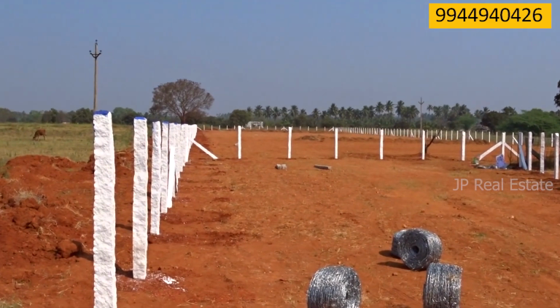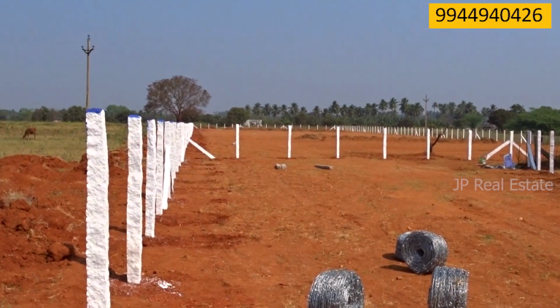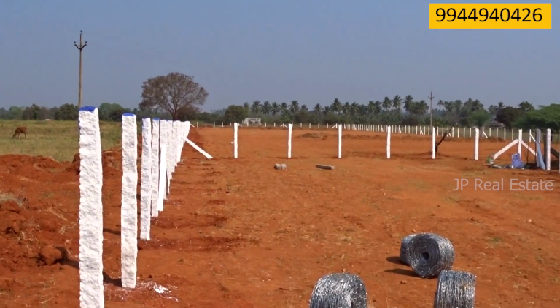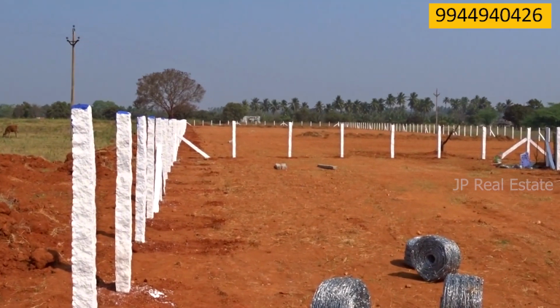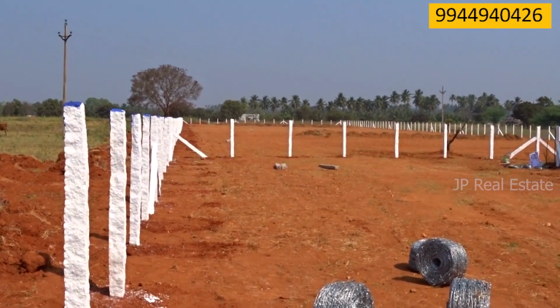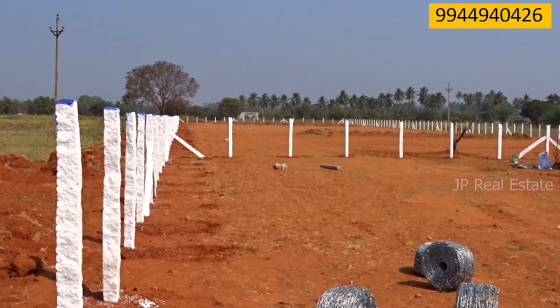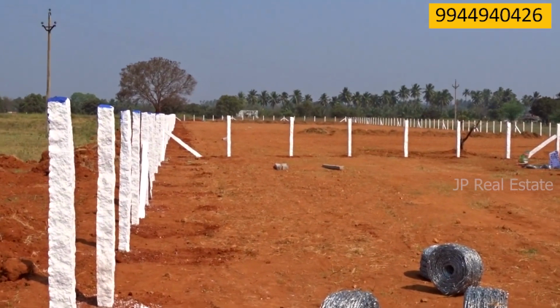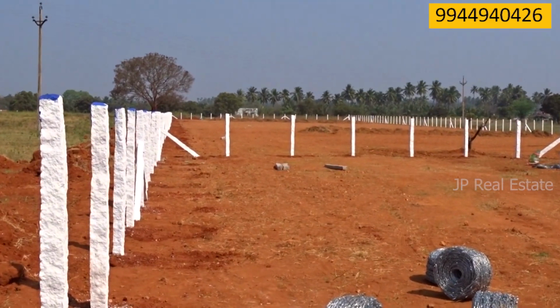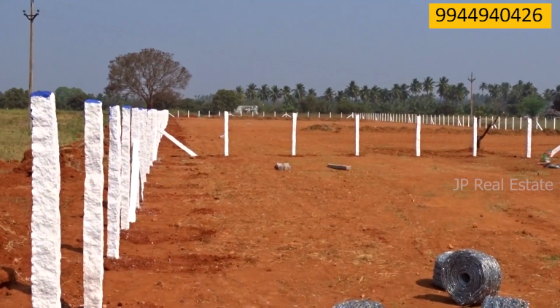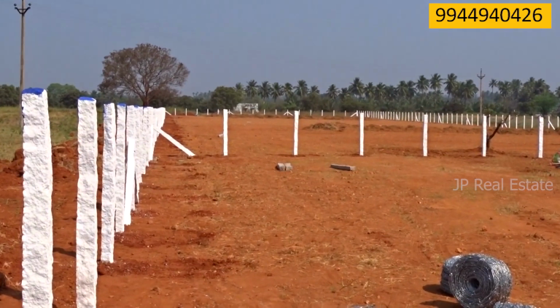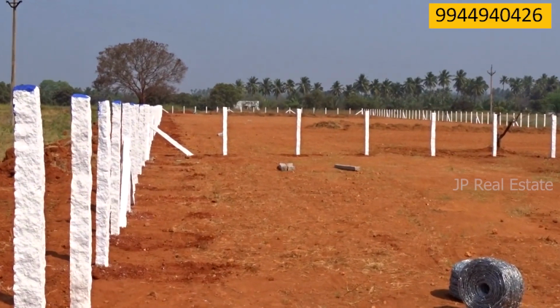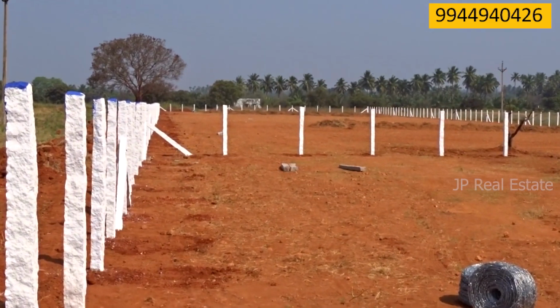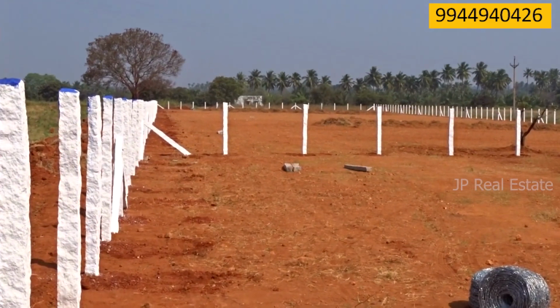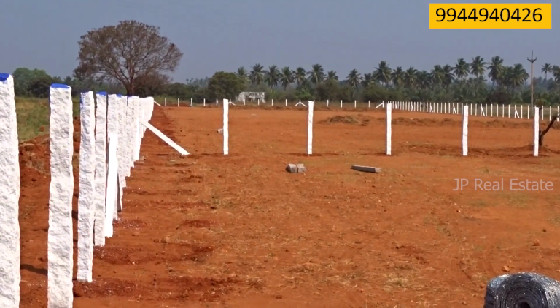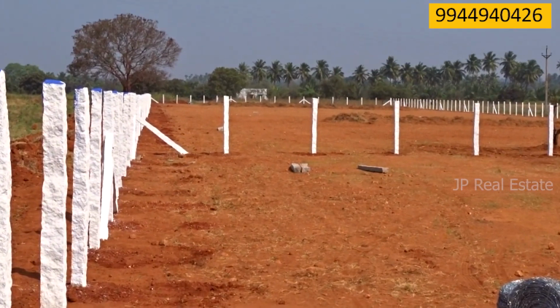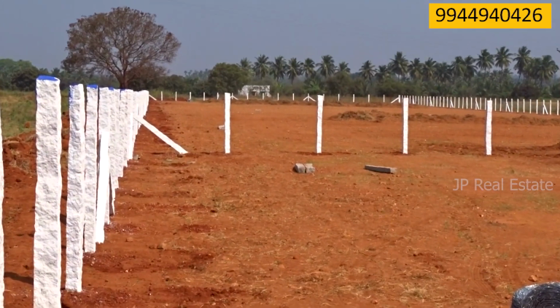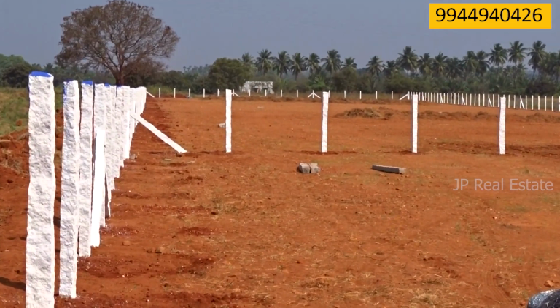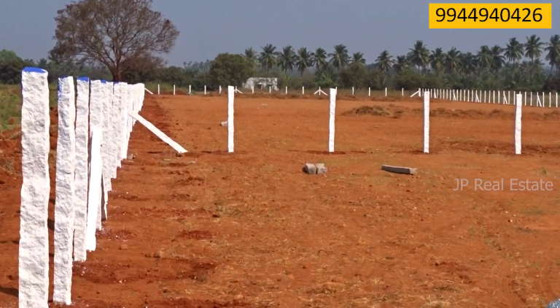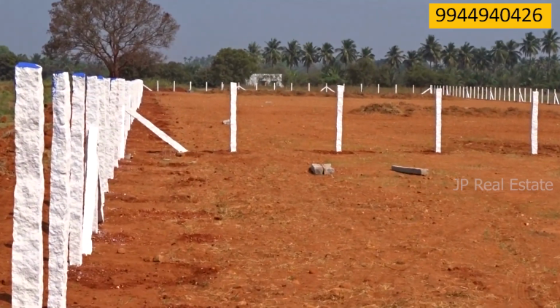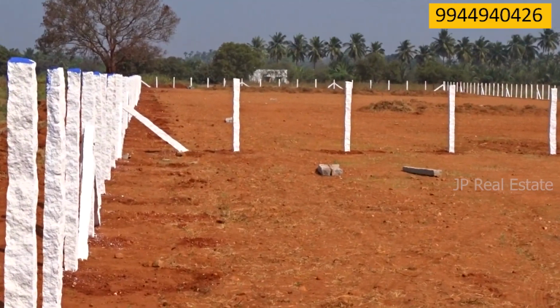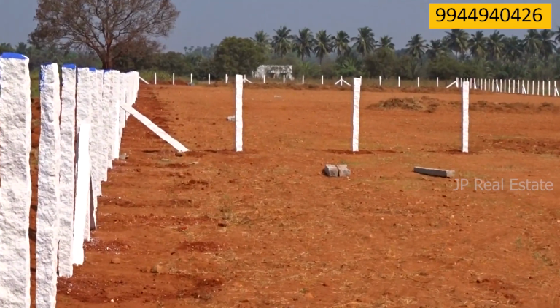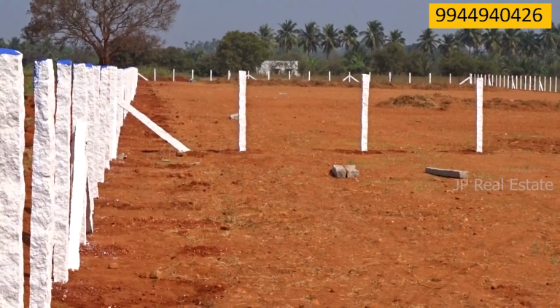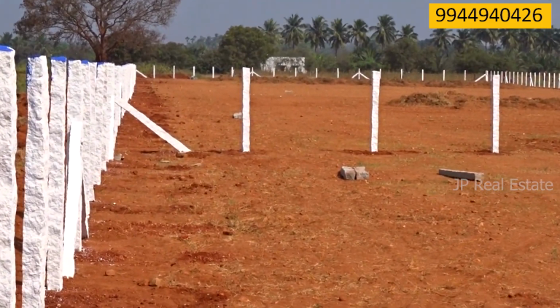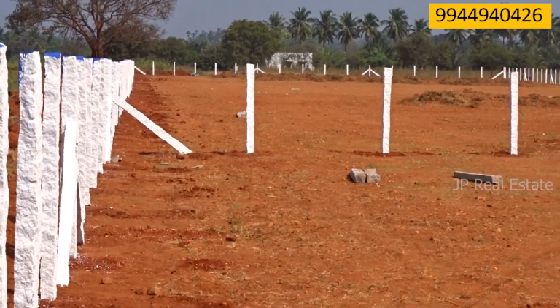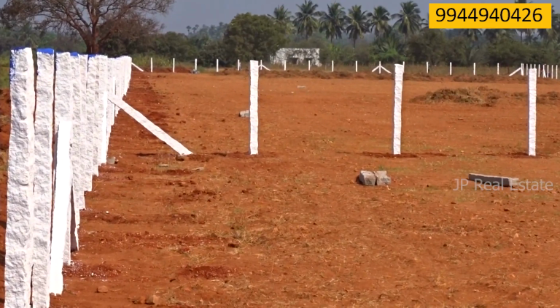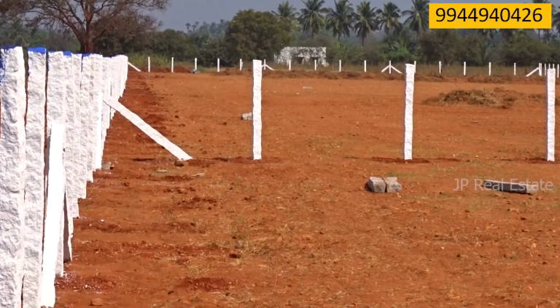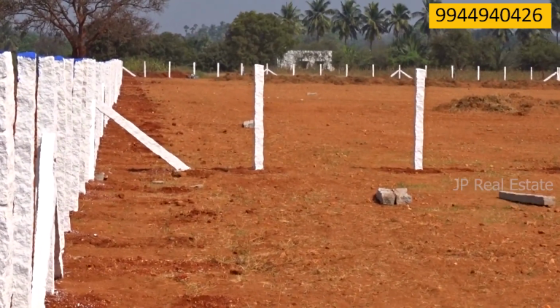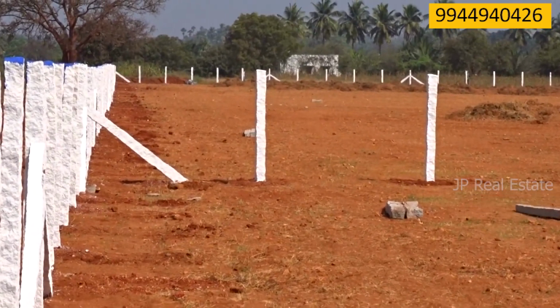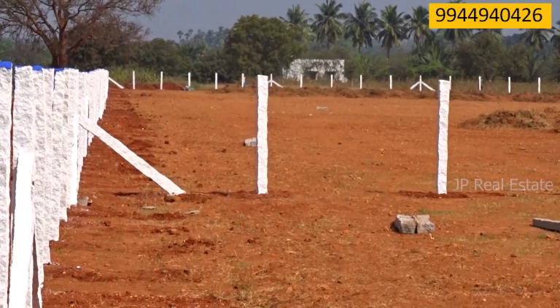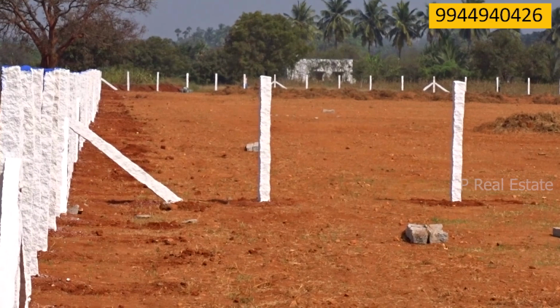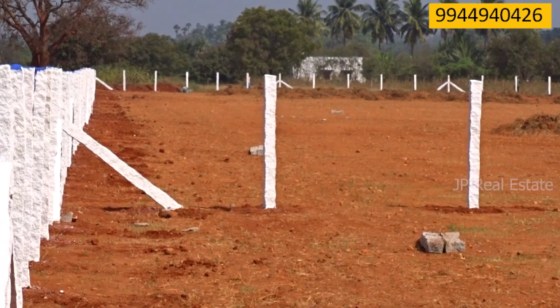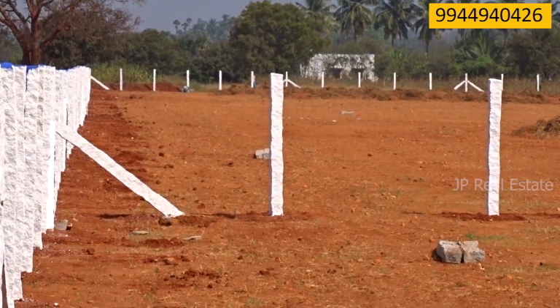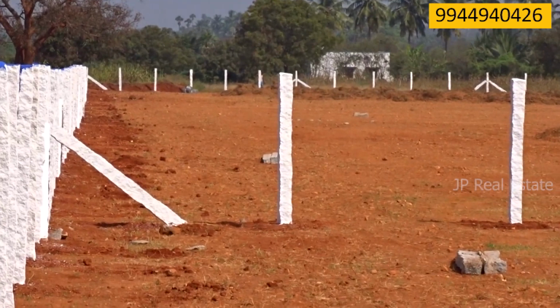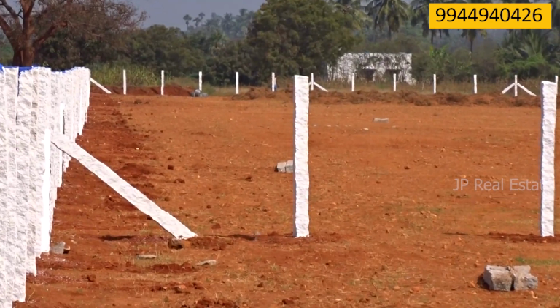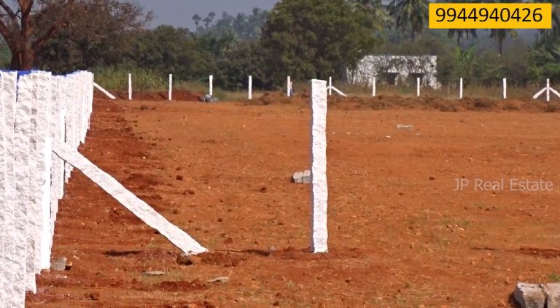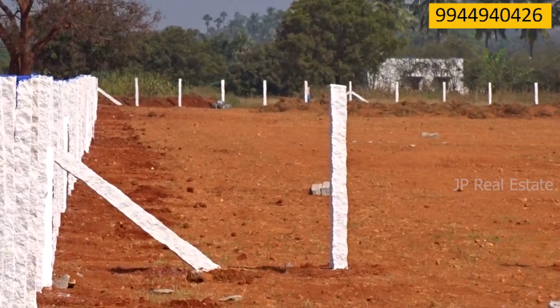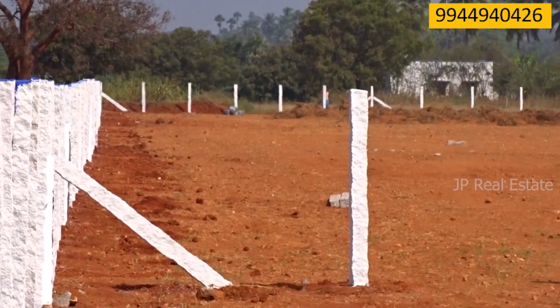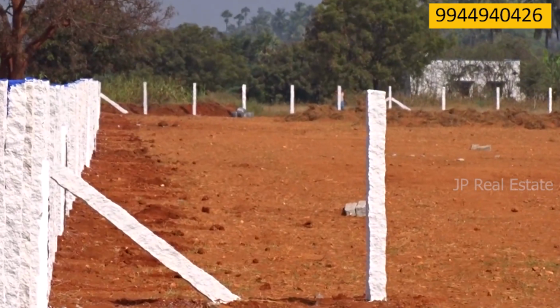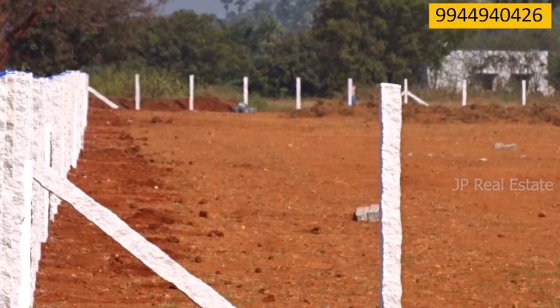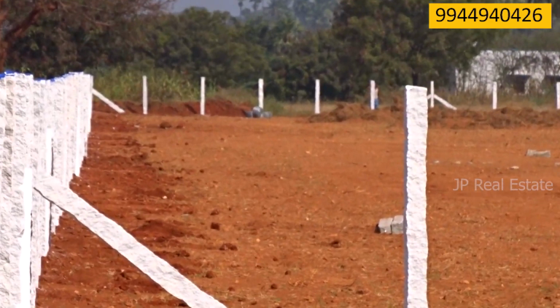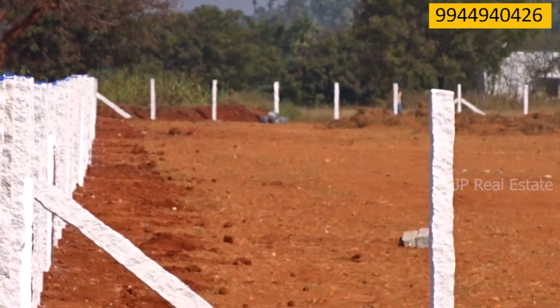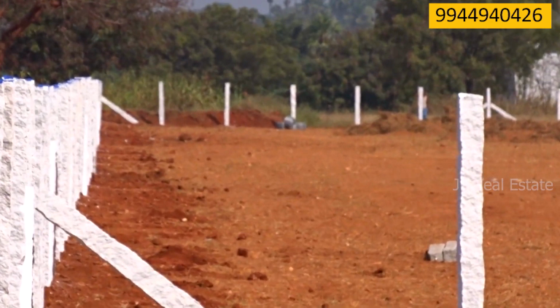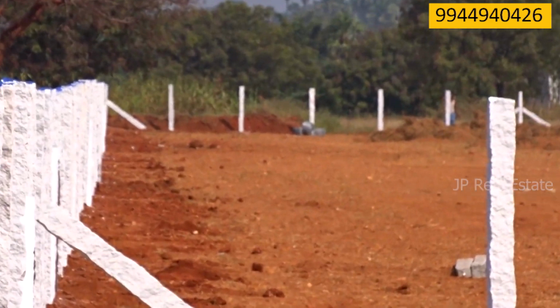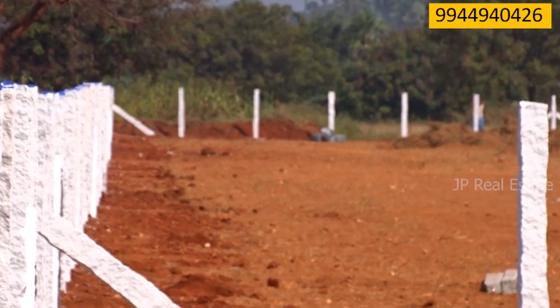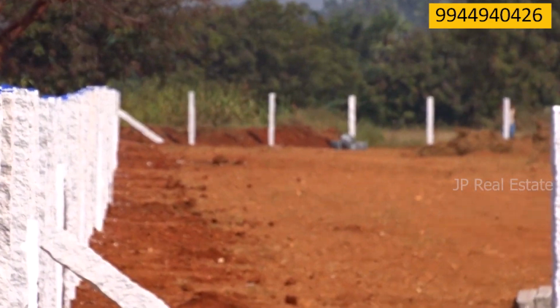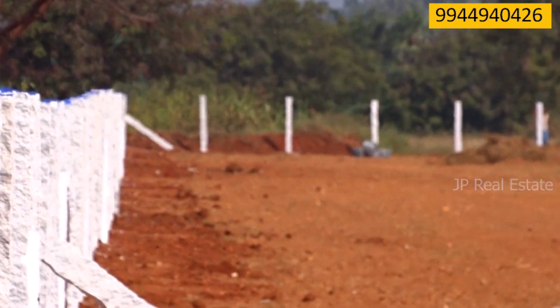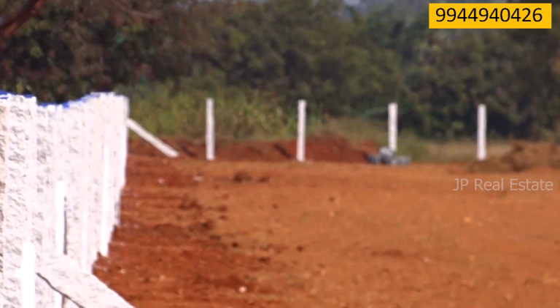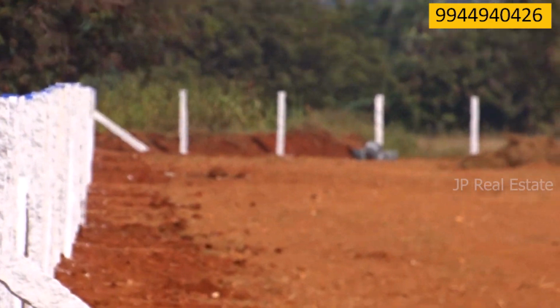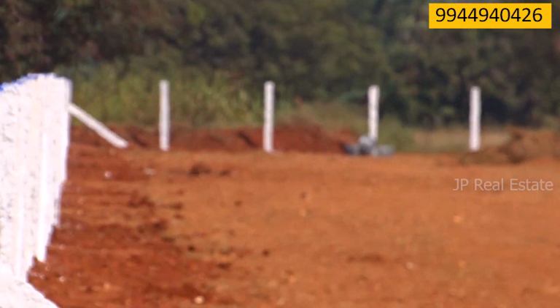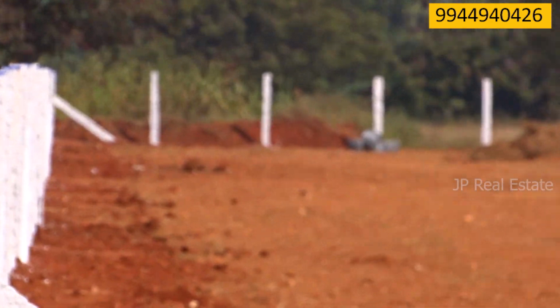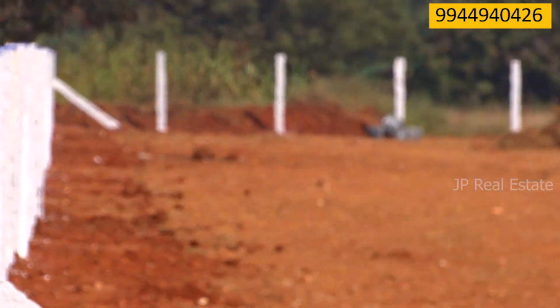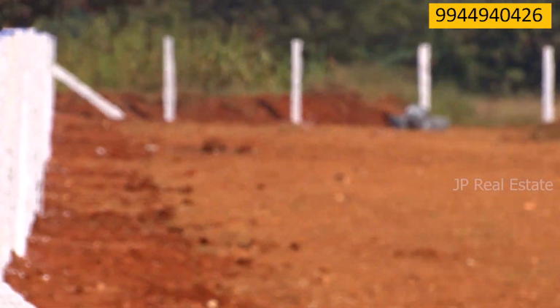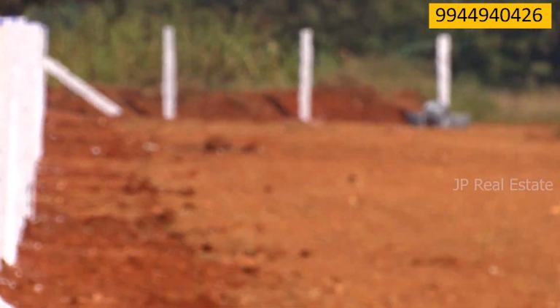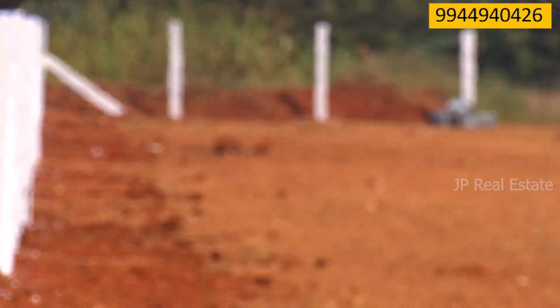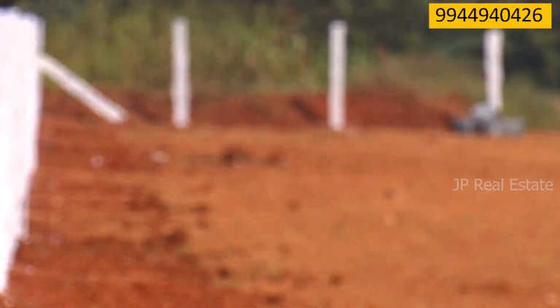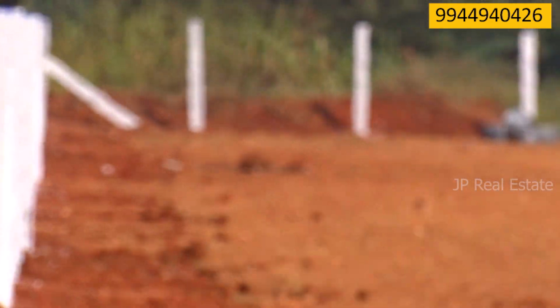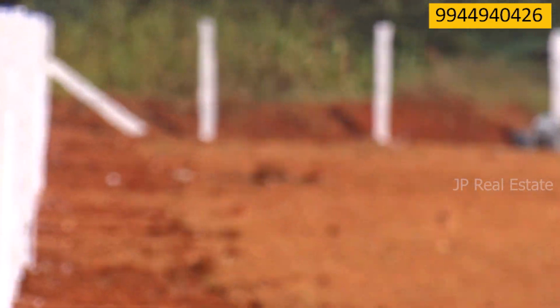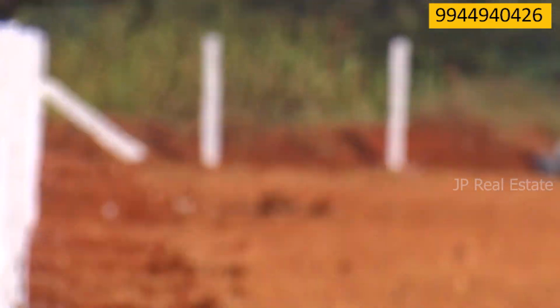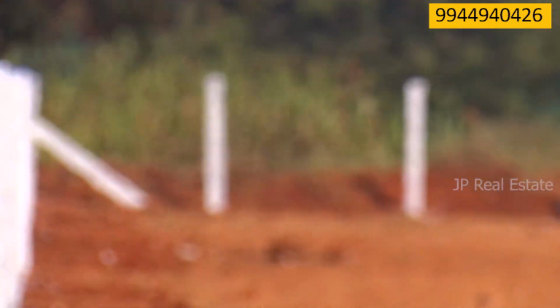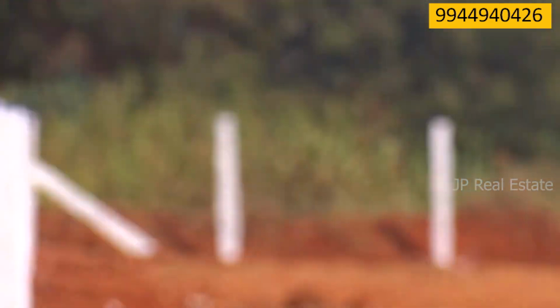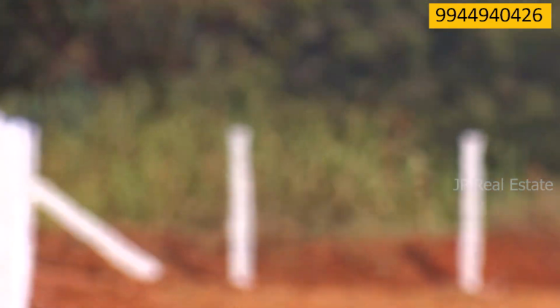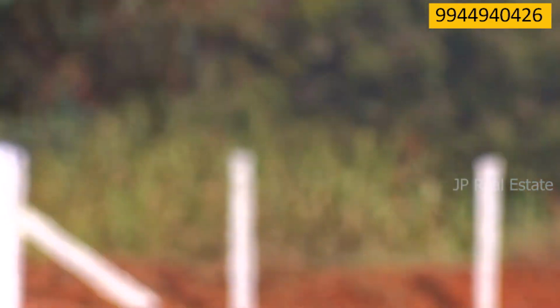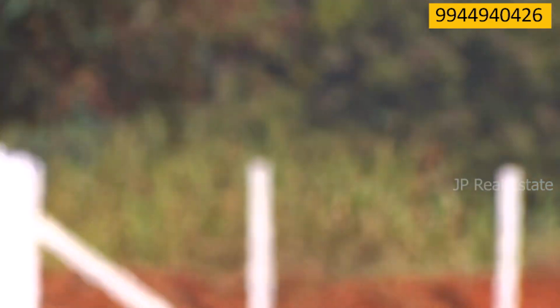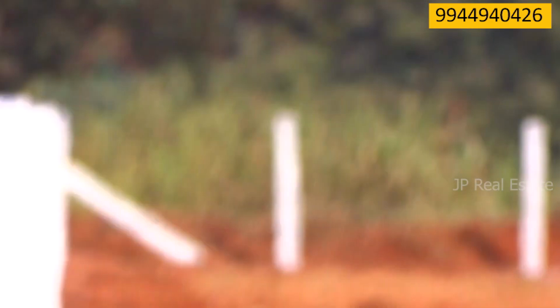Welcome to J.P. Real Estate YouTube Channel. You can see the price of 1.75 acres.